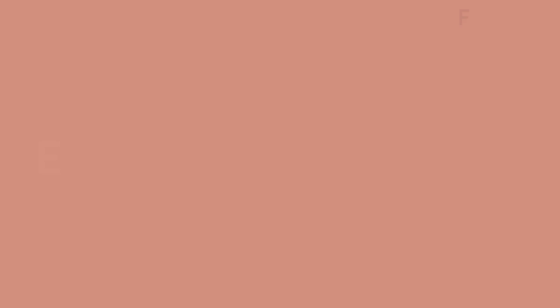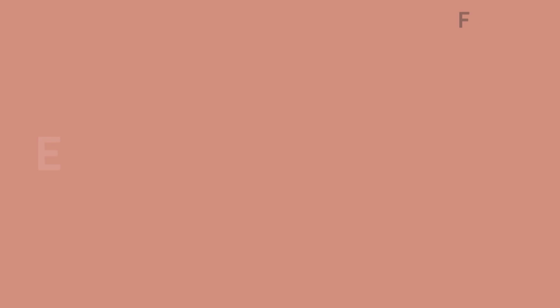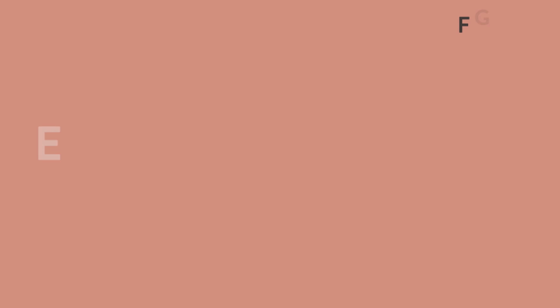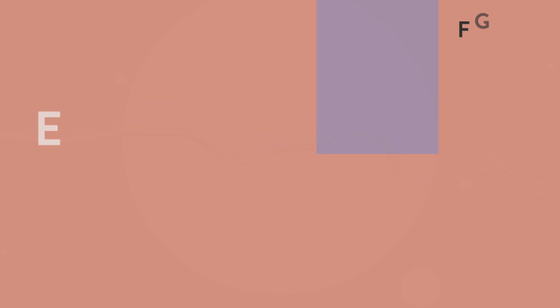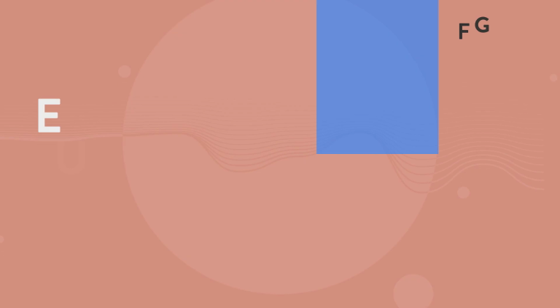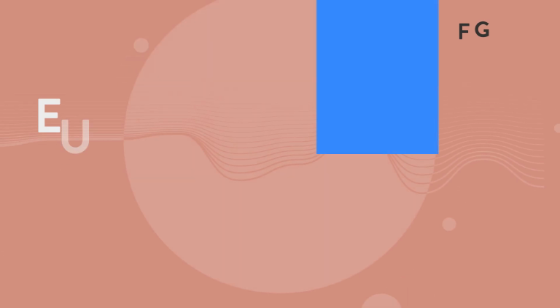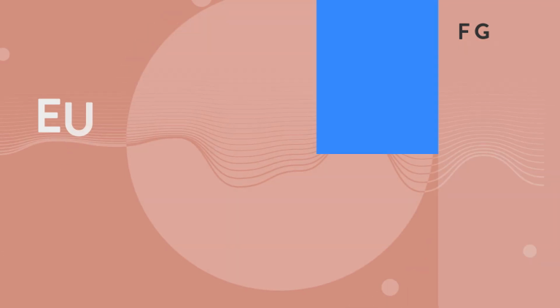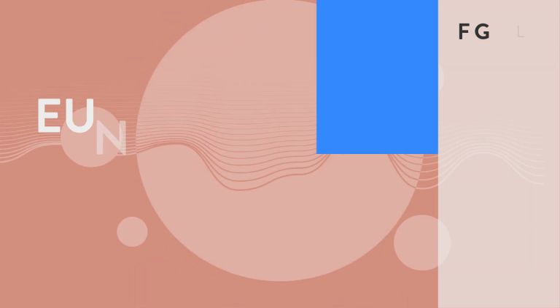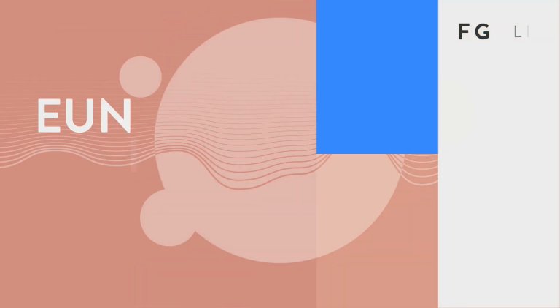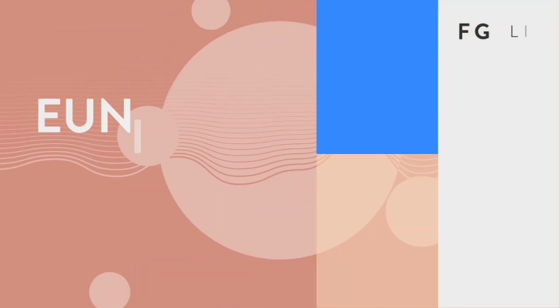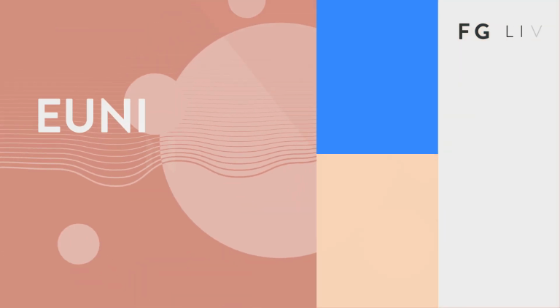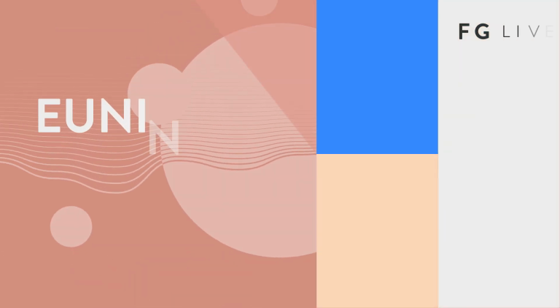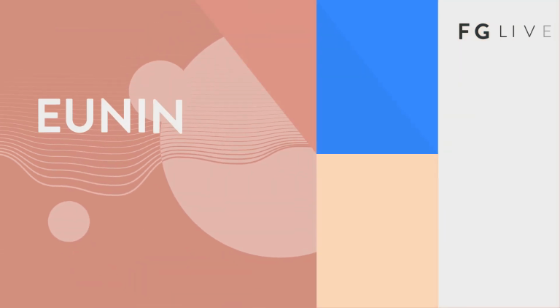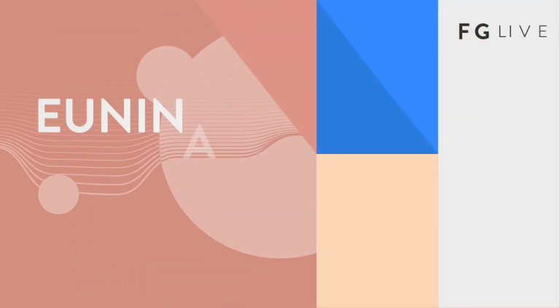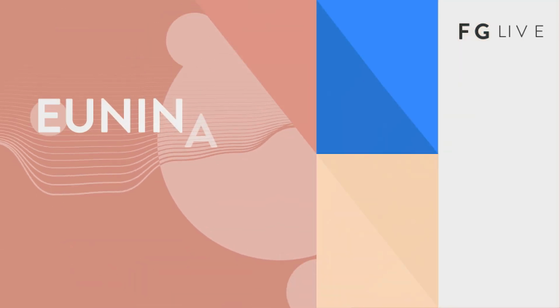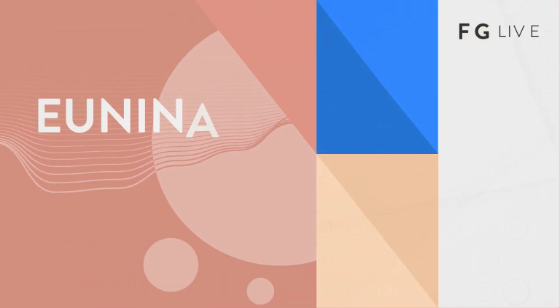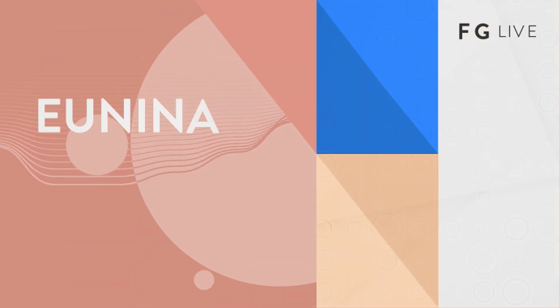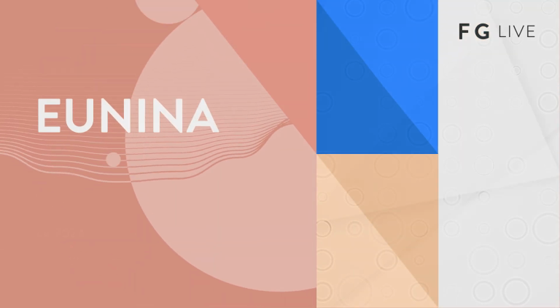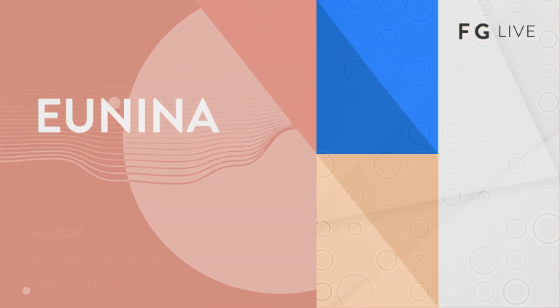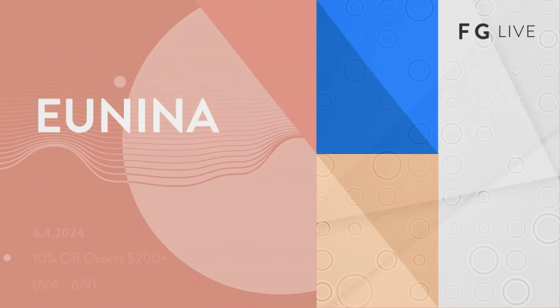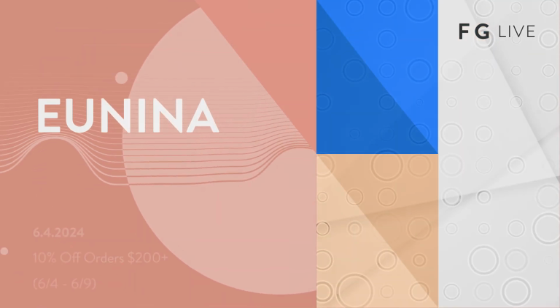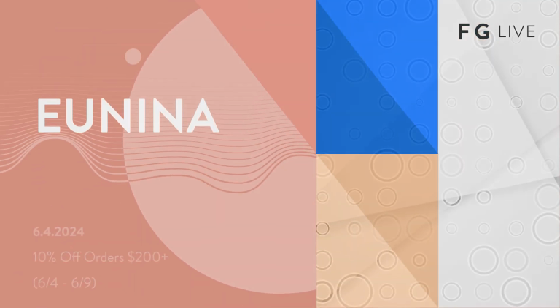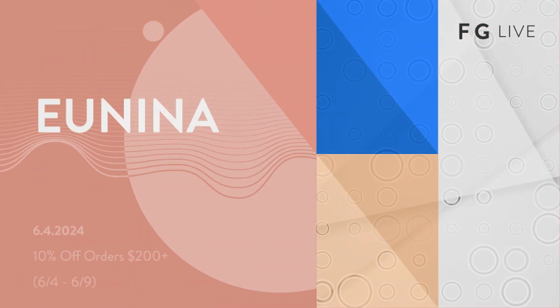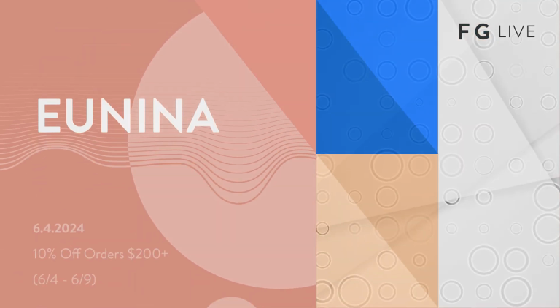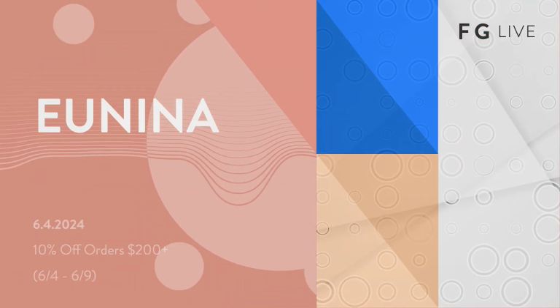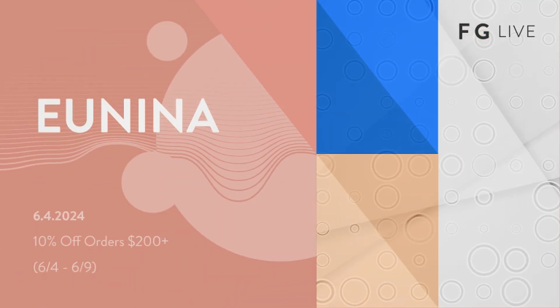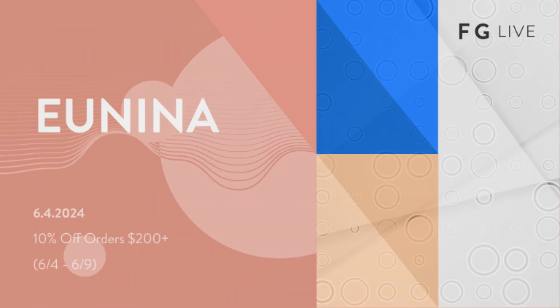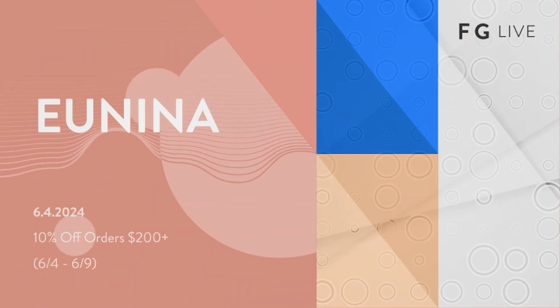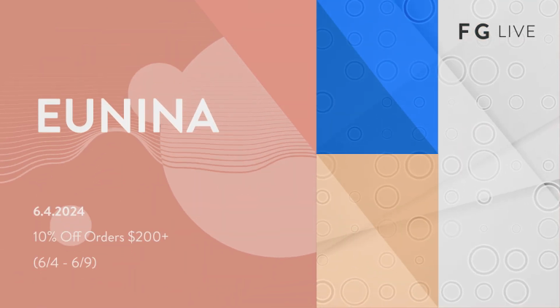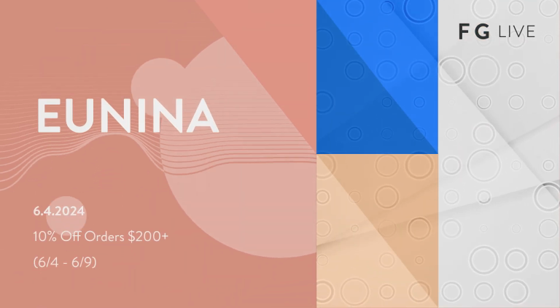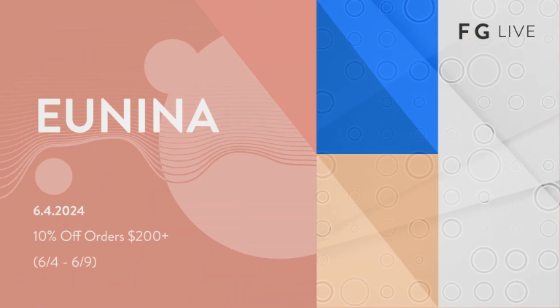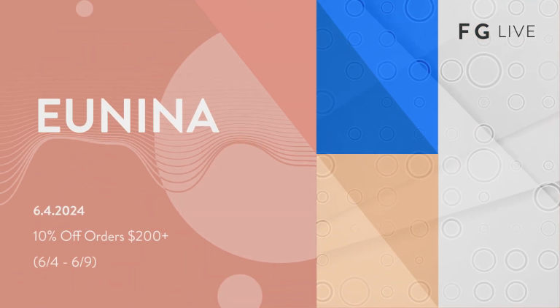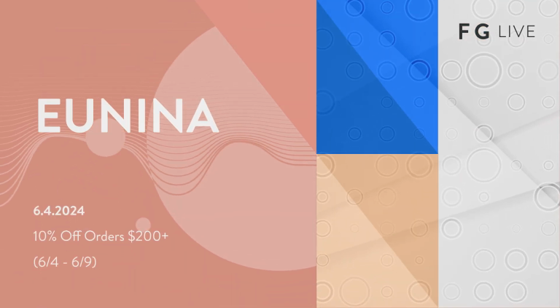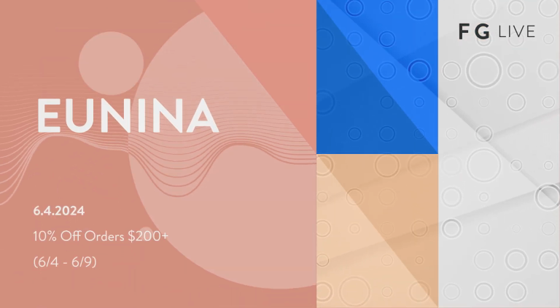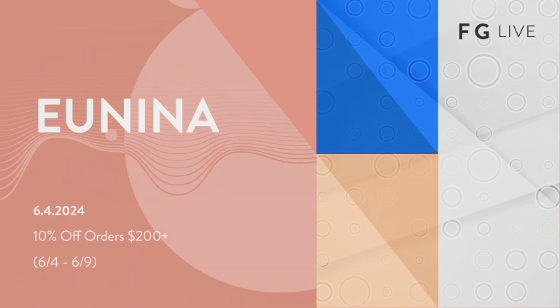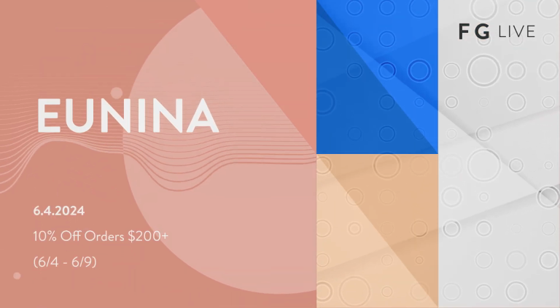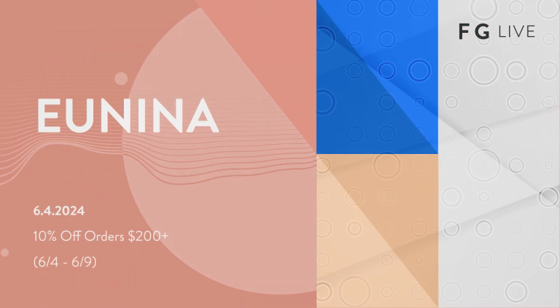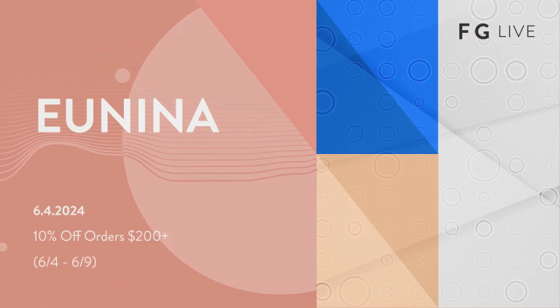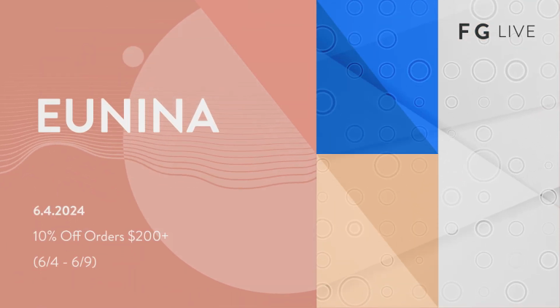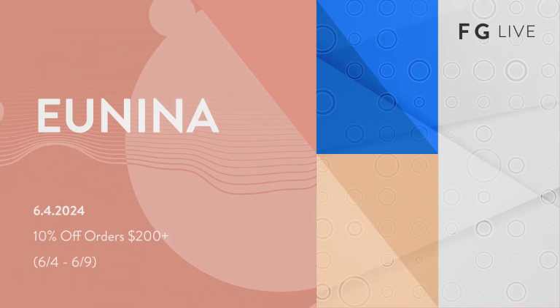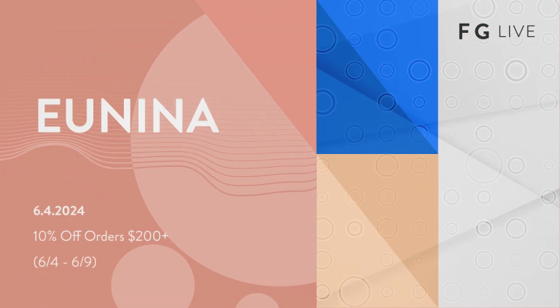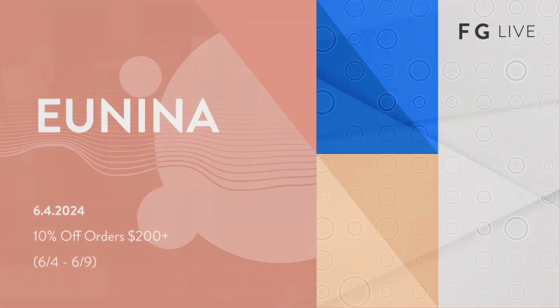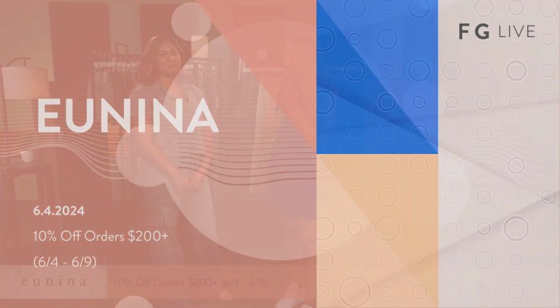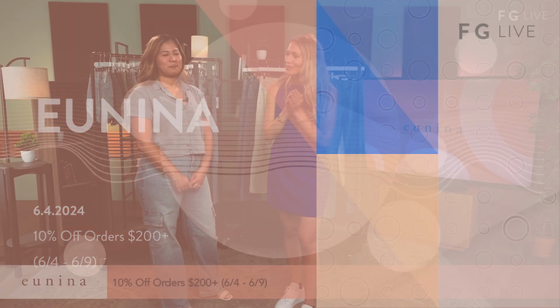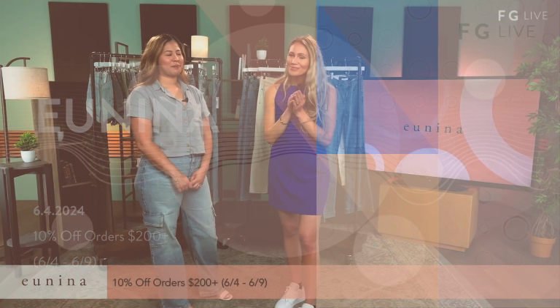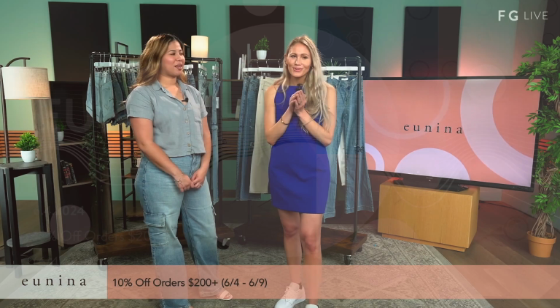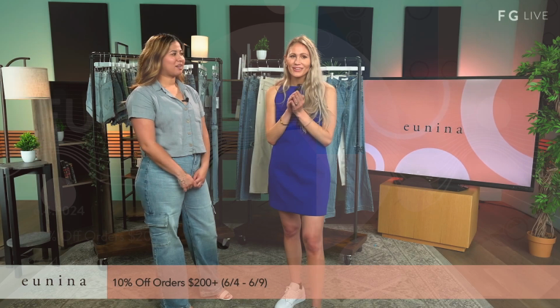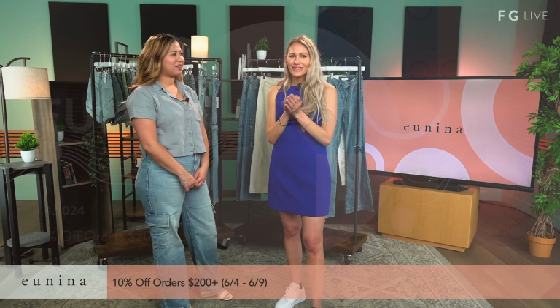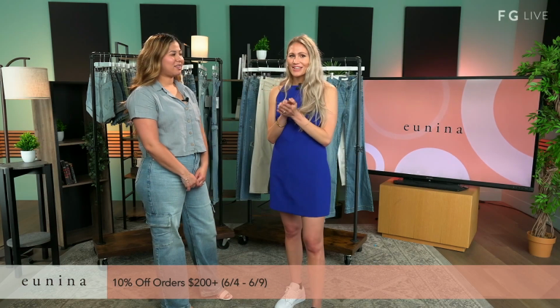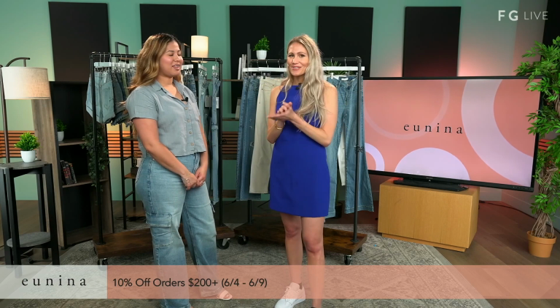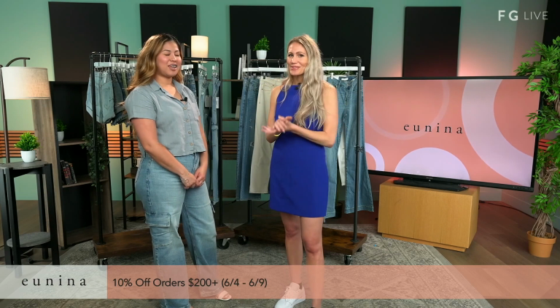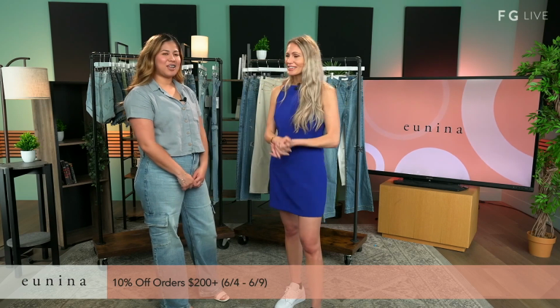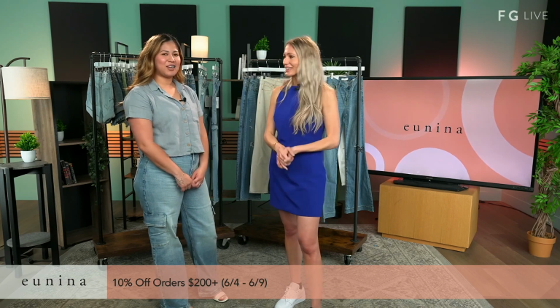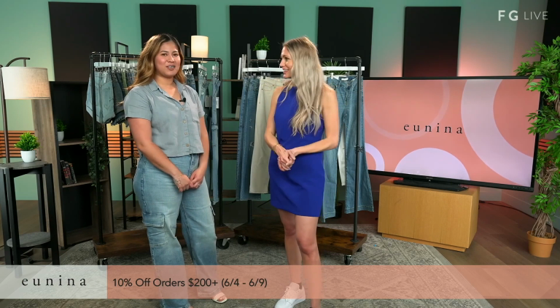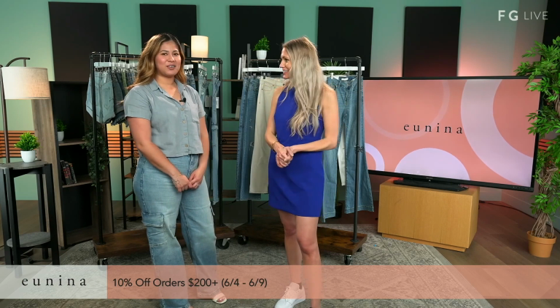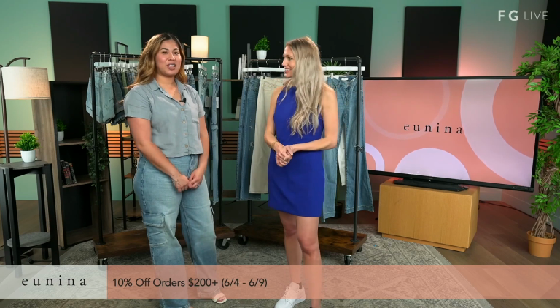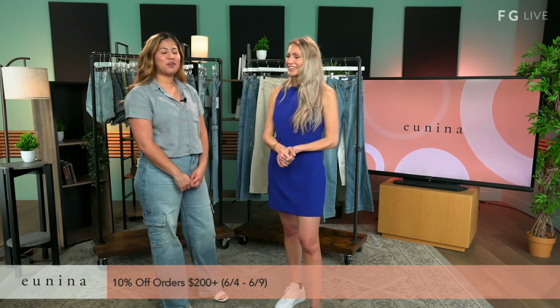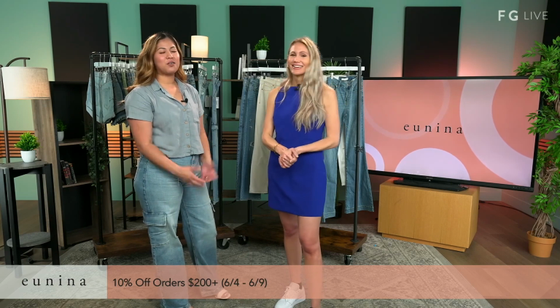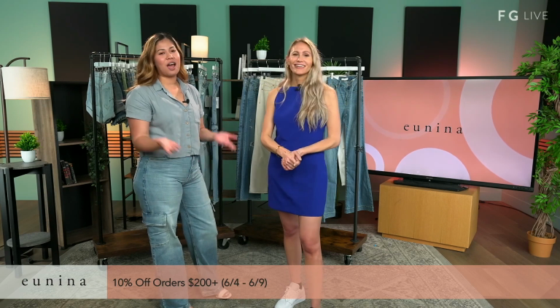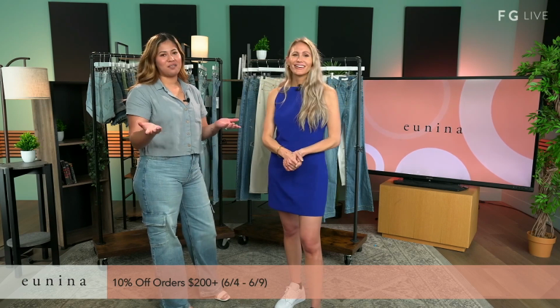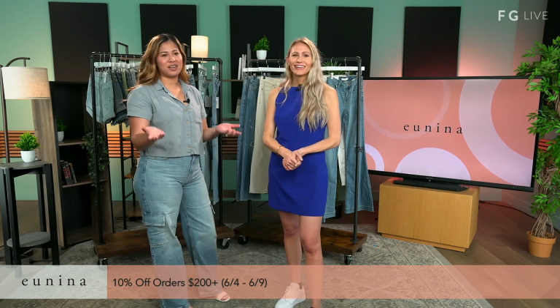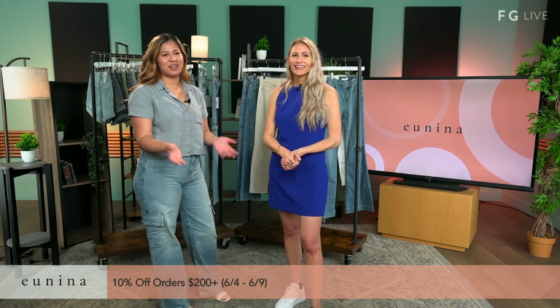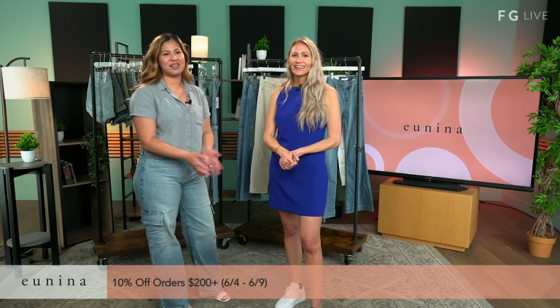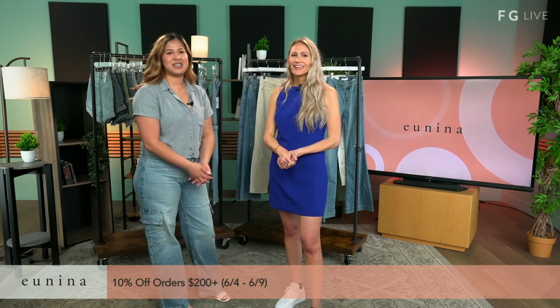What's up guys? I'm Haley J with Fashion Go. Today I'm standing here with the beautiful Floor from Unina. Welcome, Floor, thank you for being here. Thank you for having us.